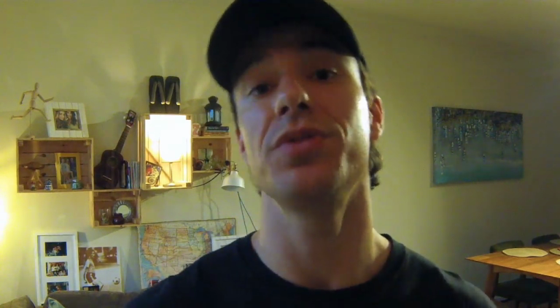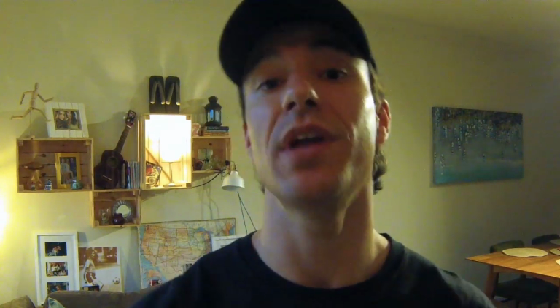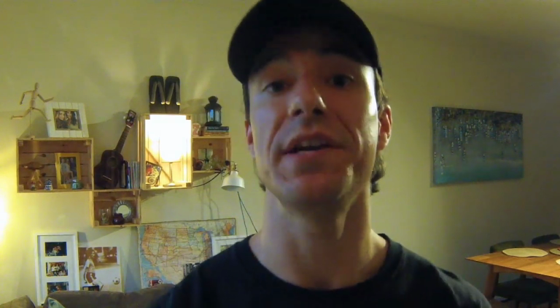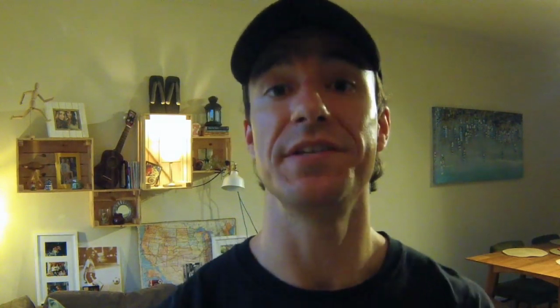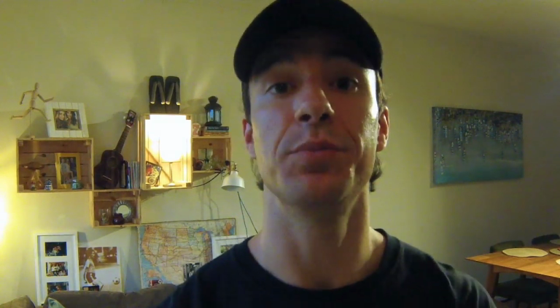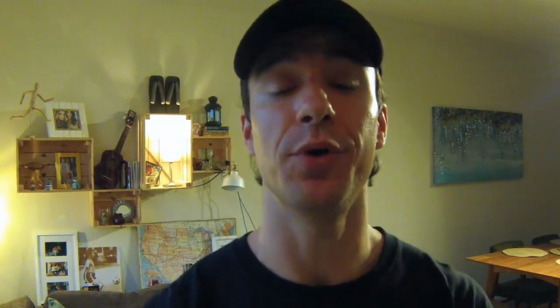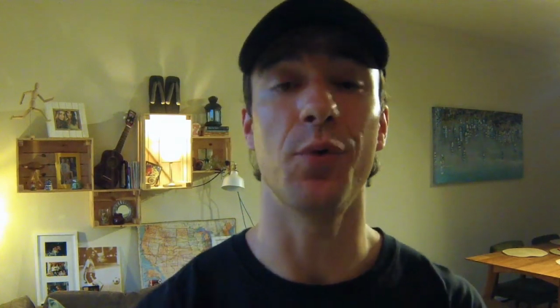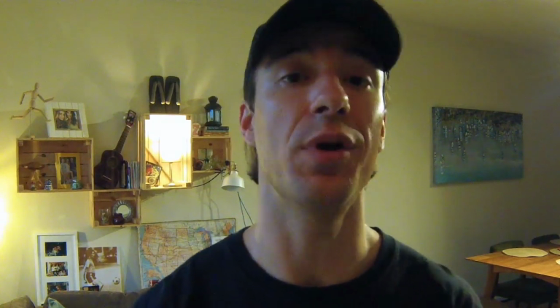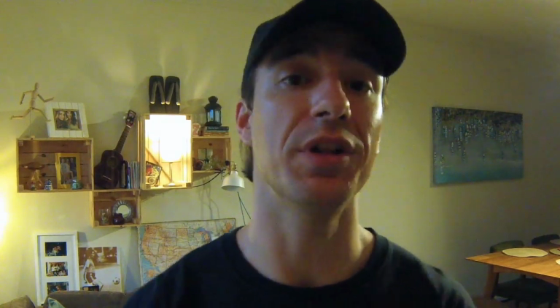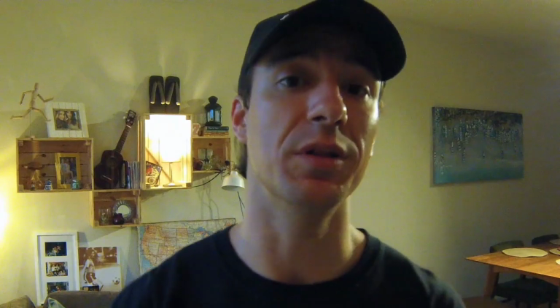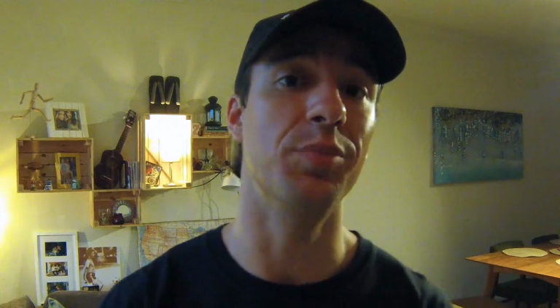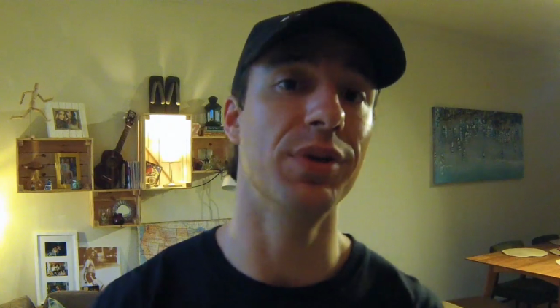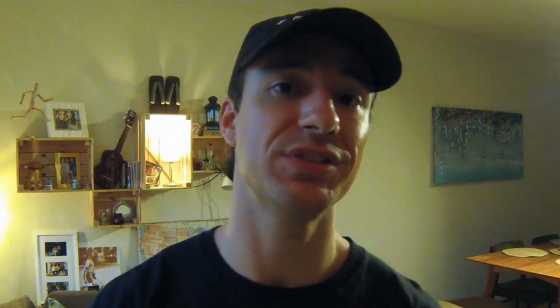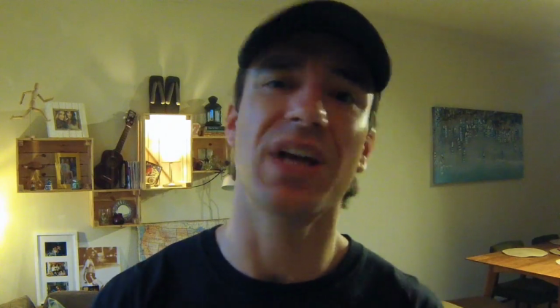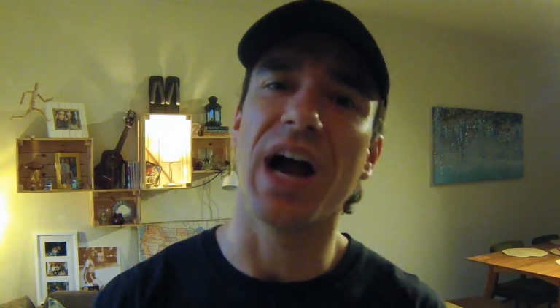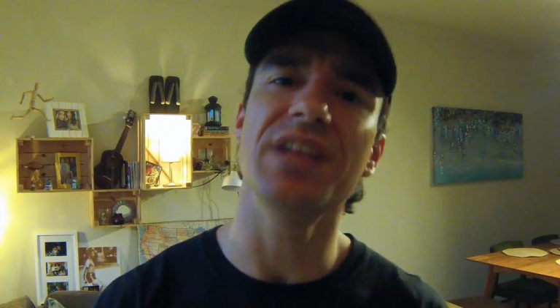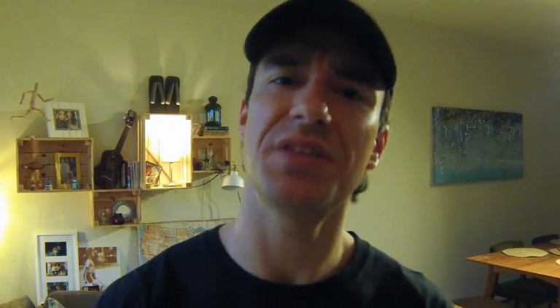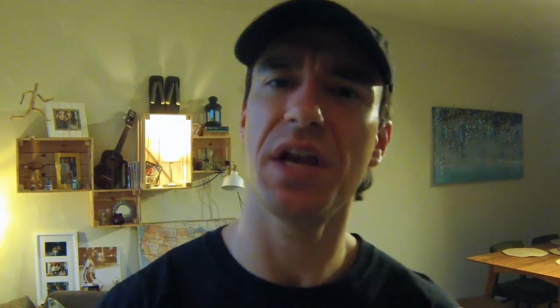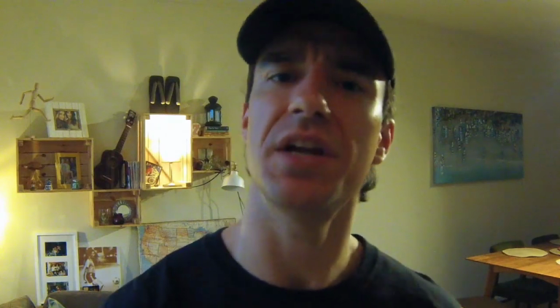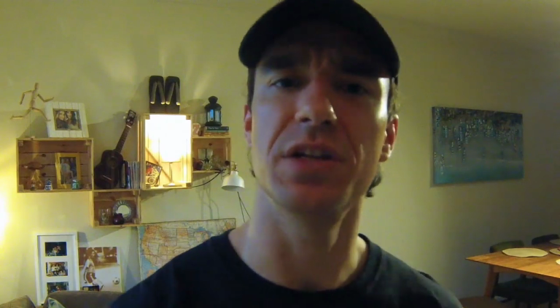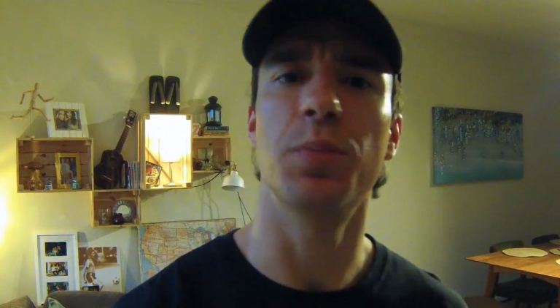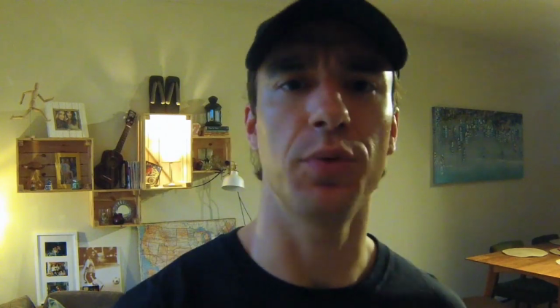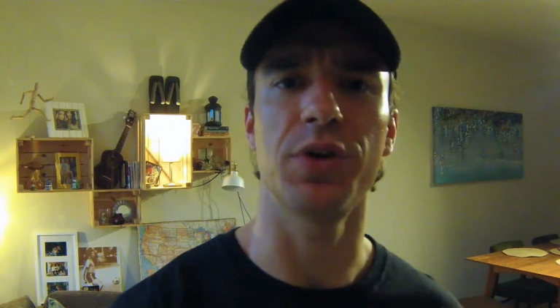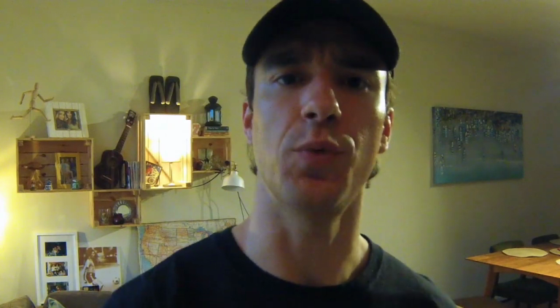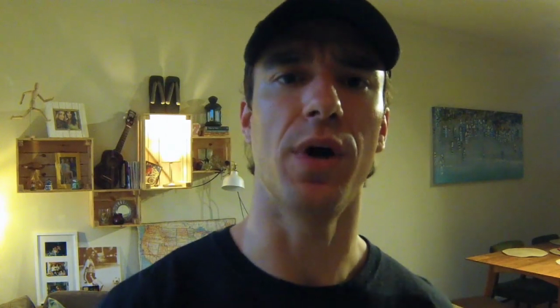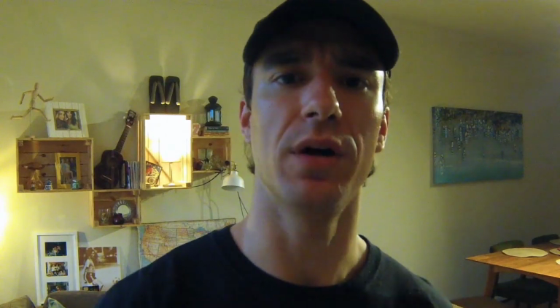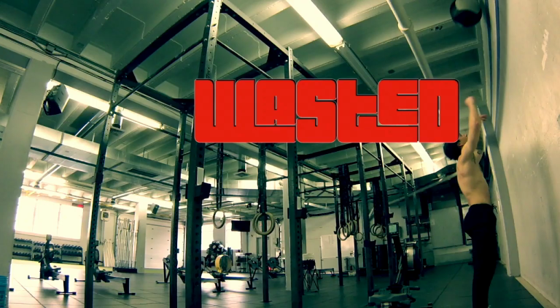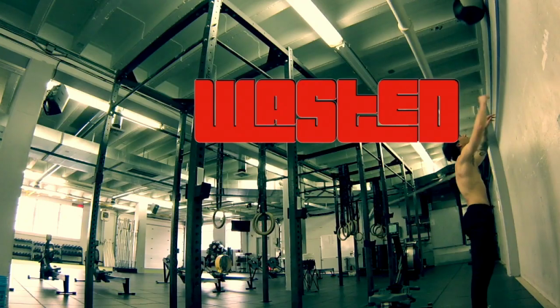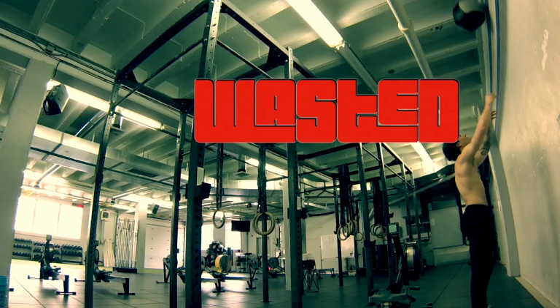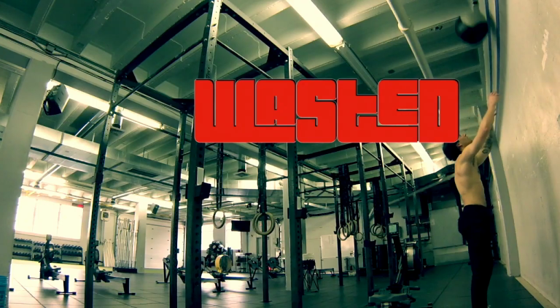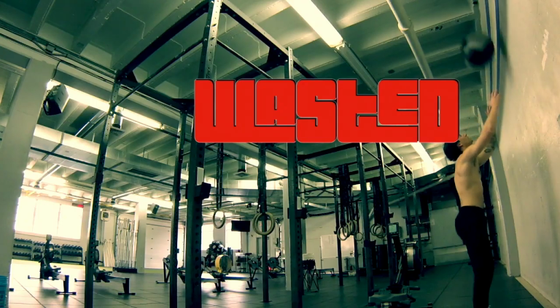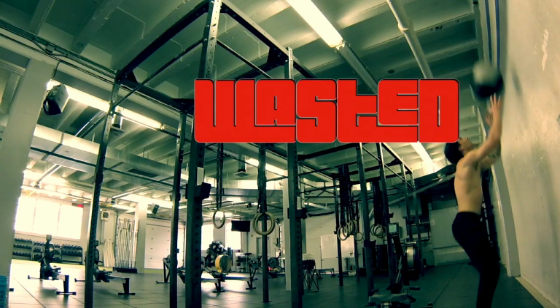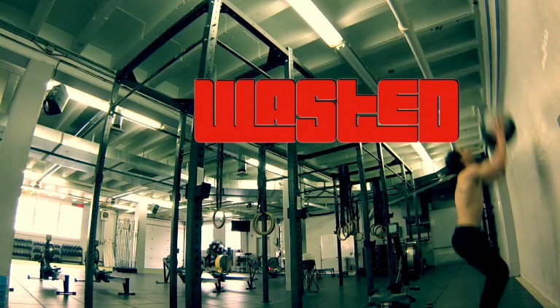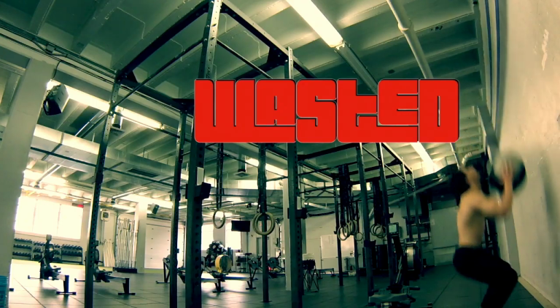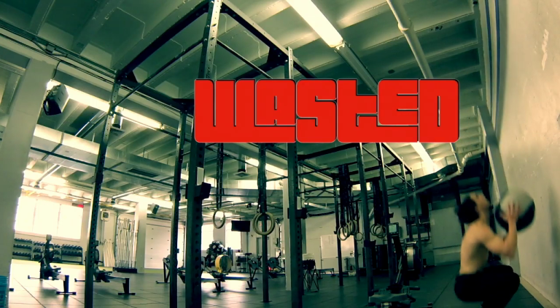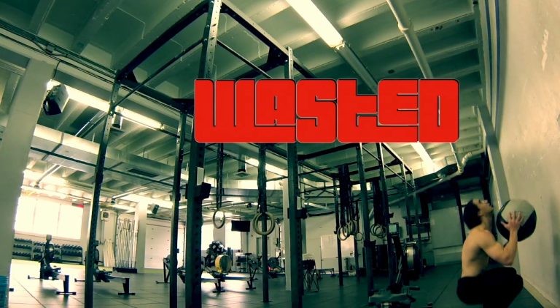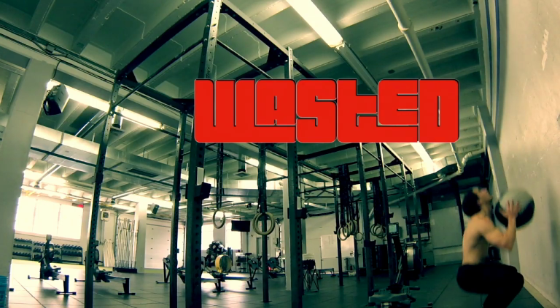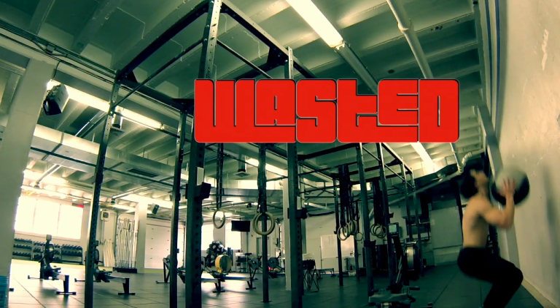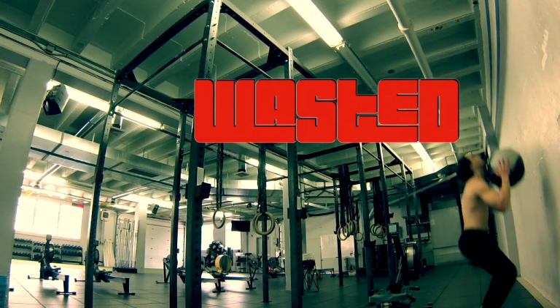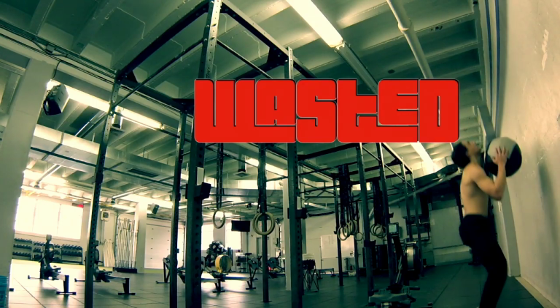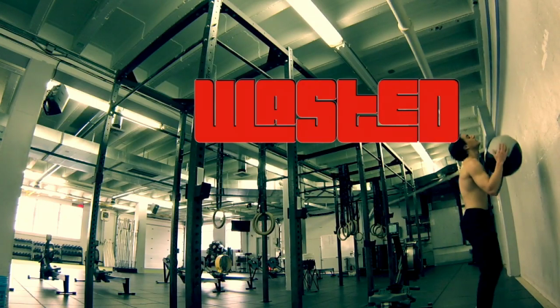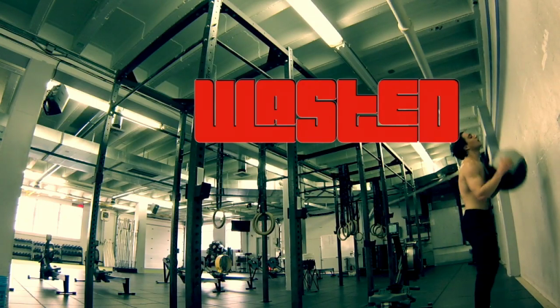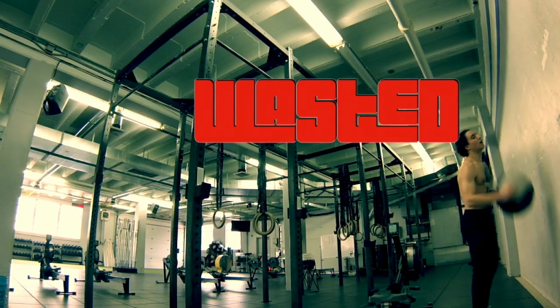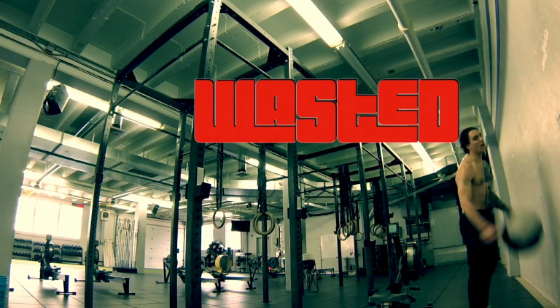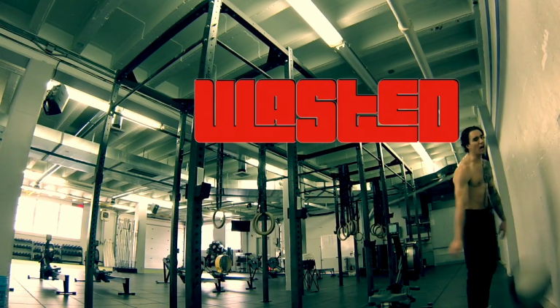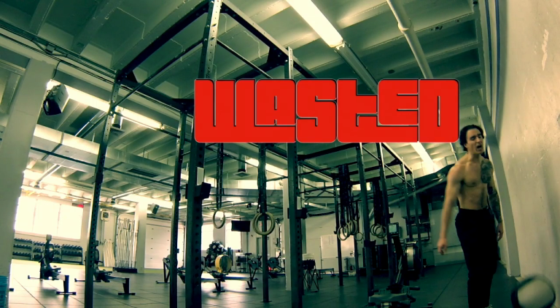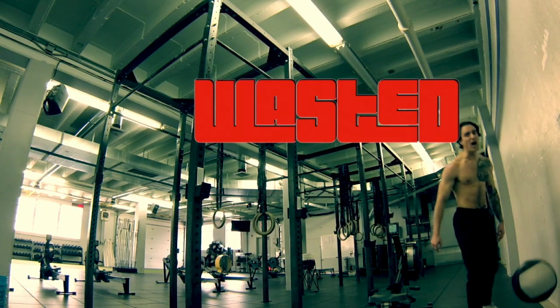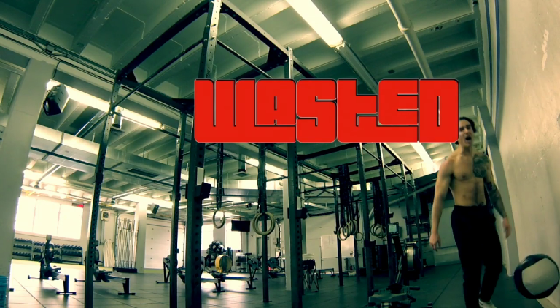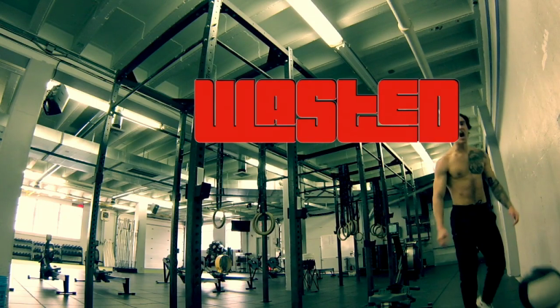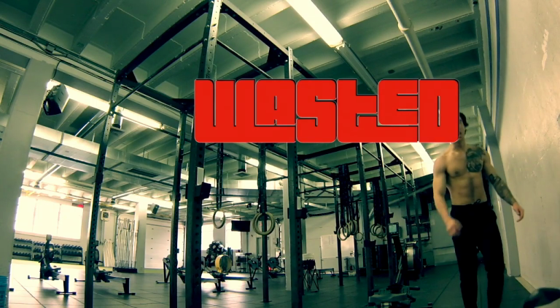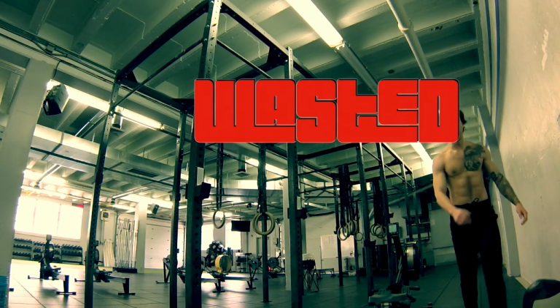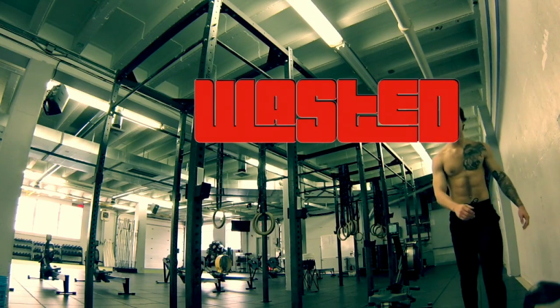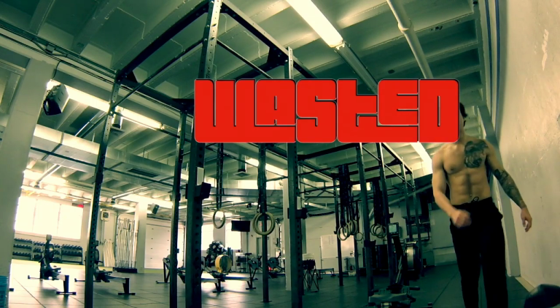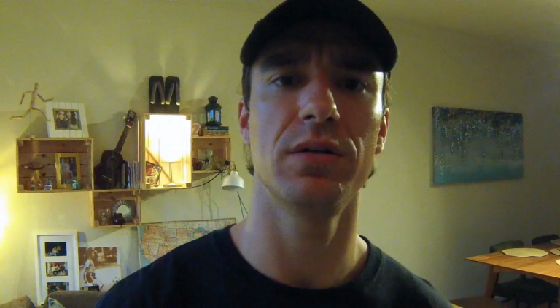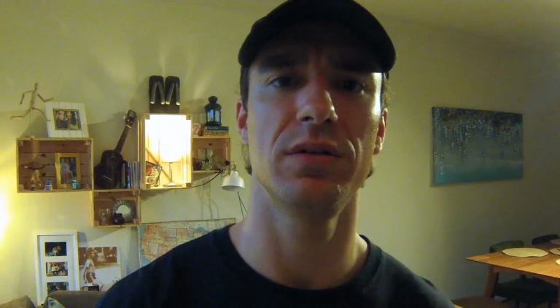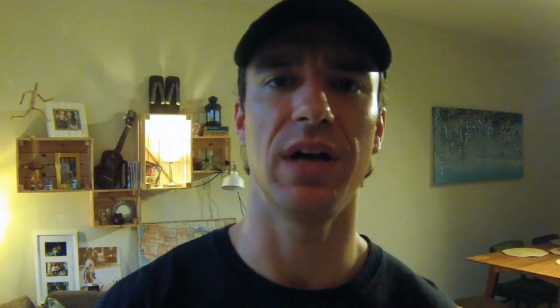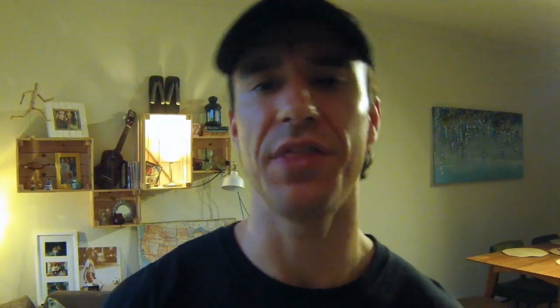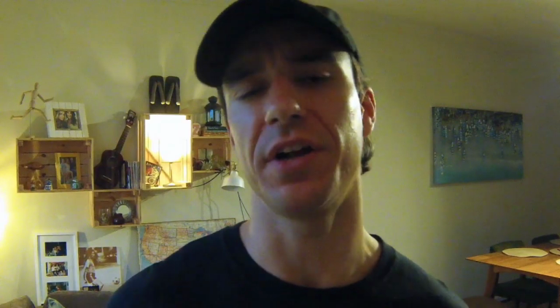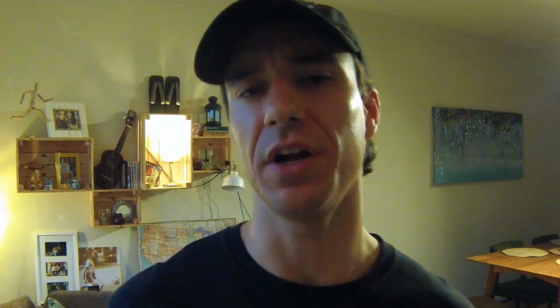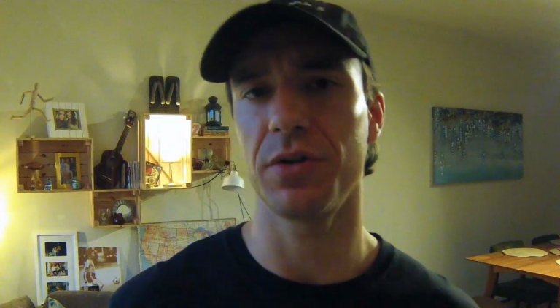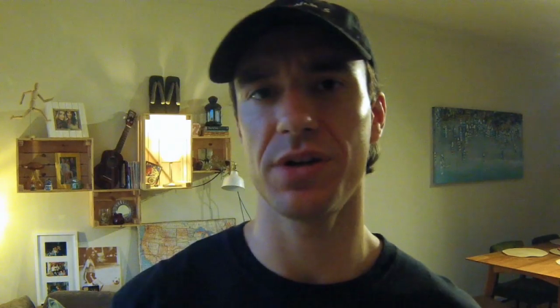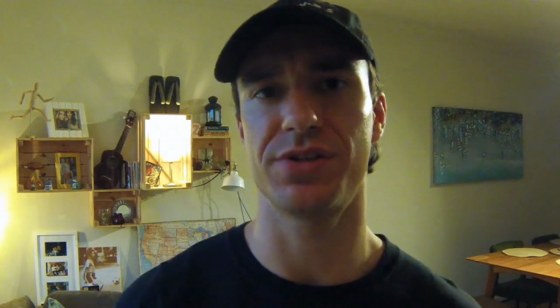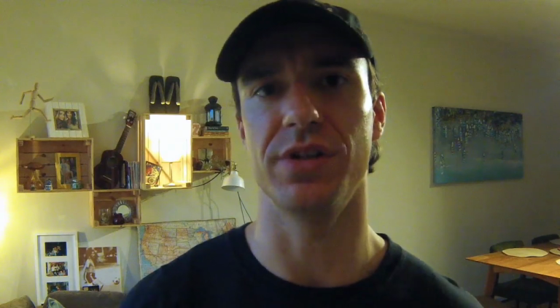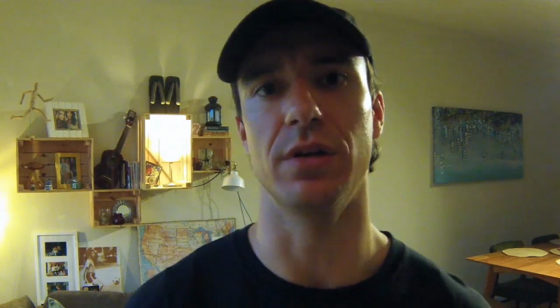With 19.1 in the books, I'd say I did pretty well. I think I crushed it.